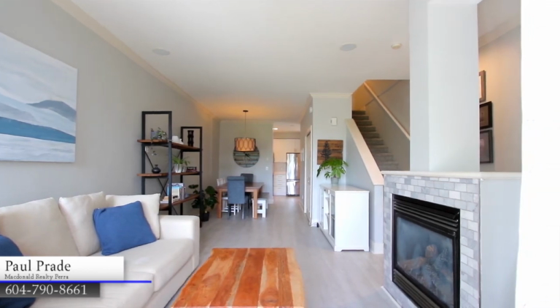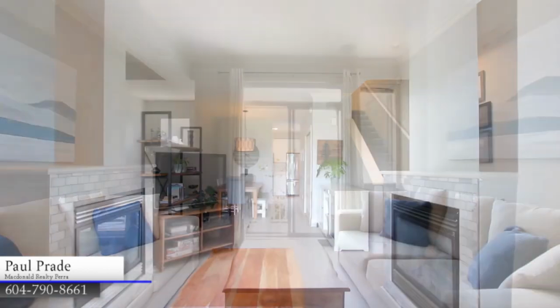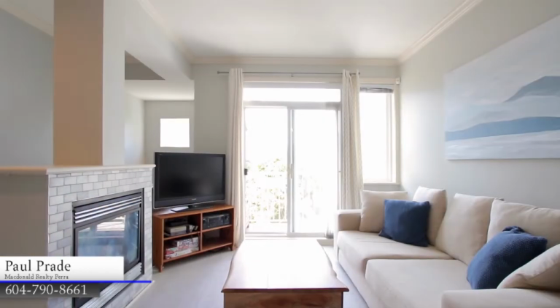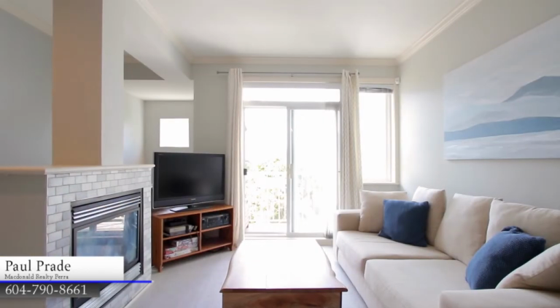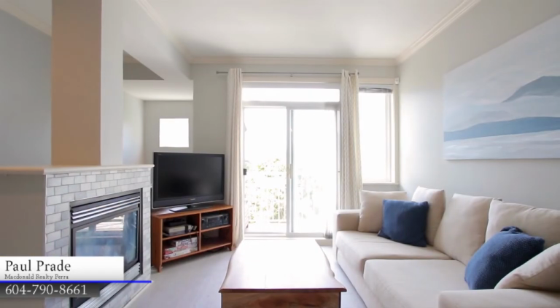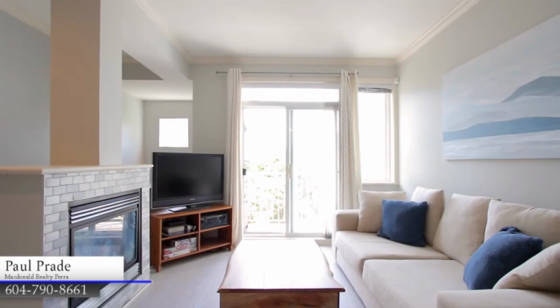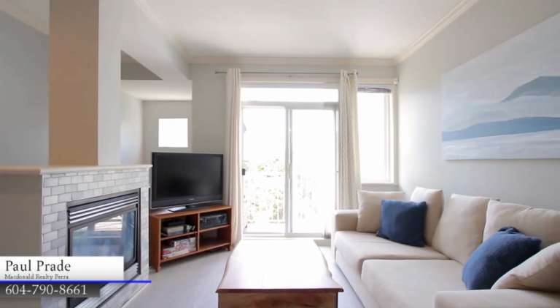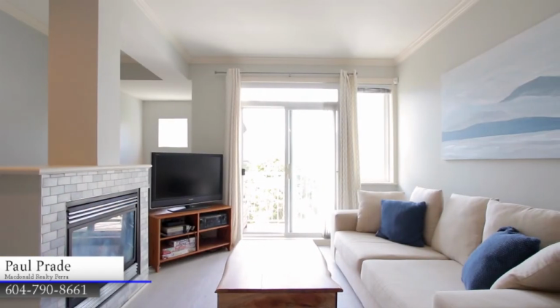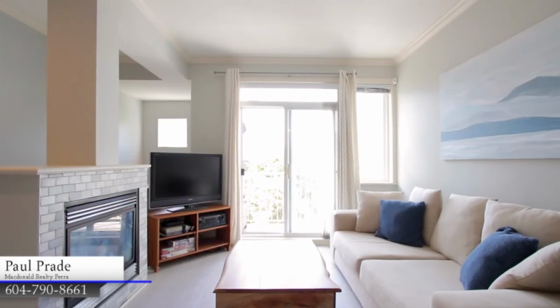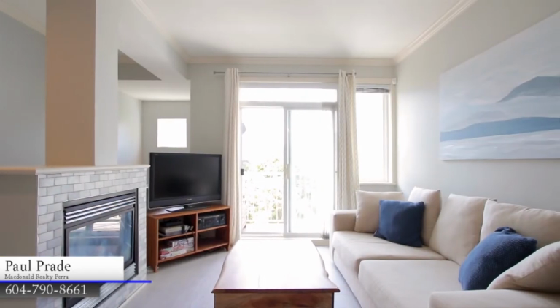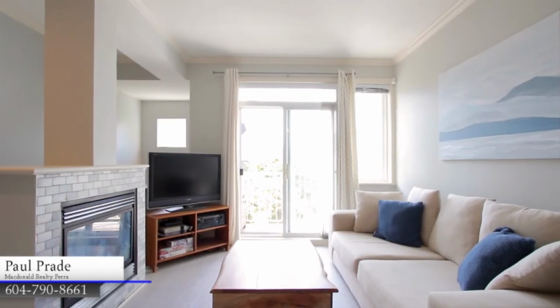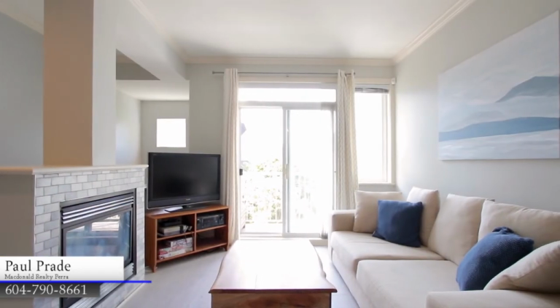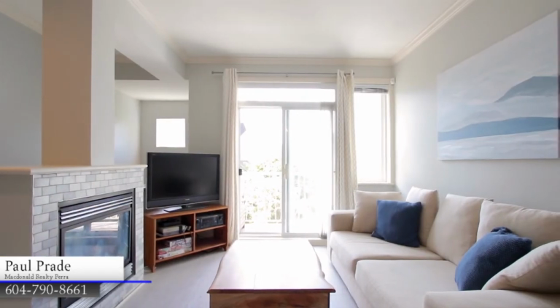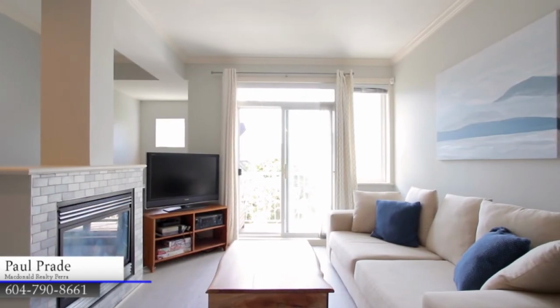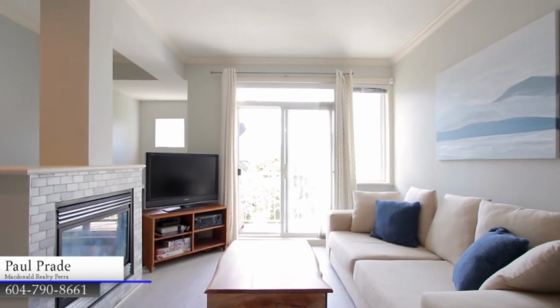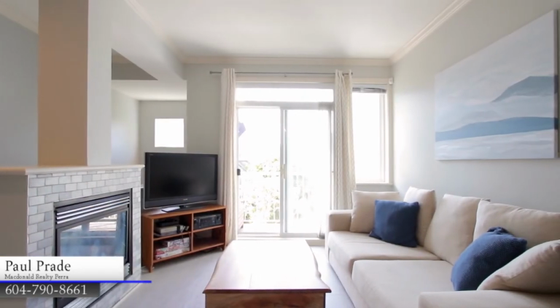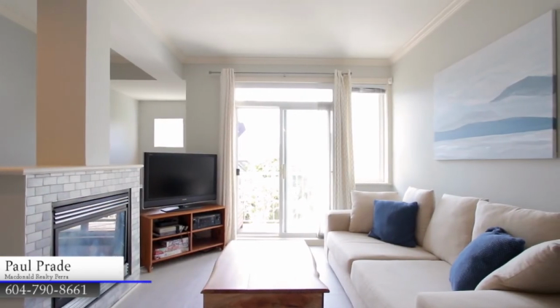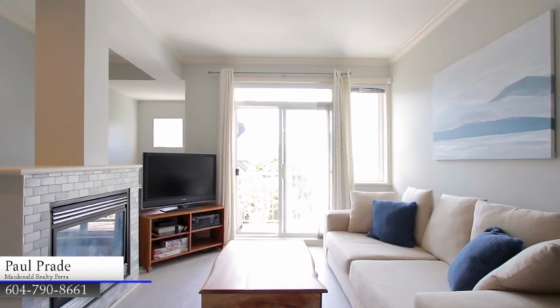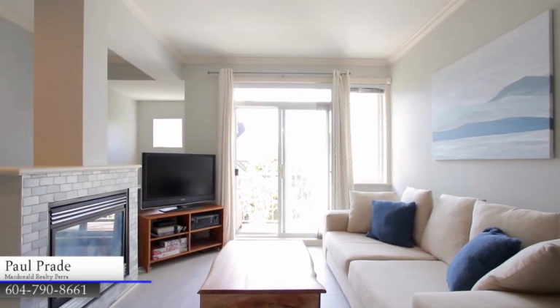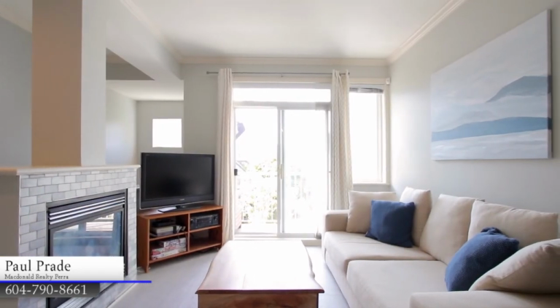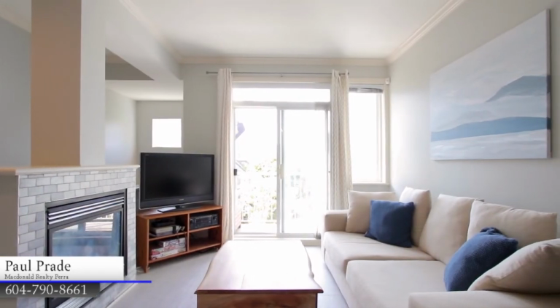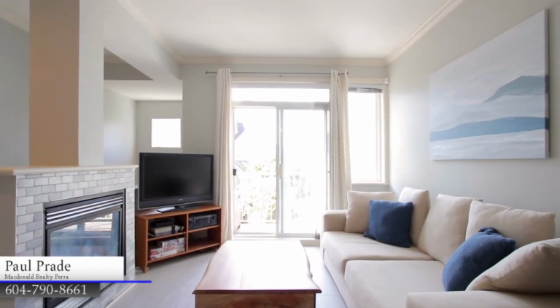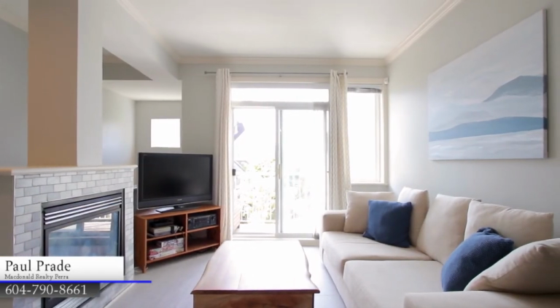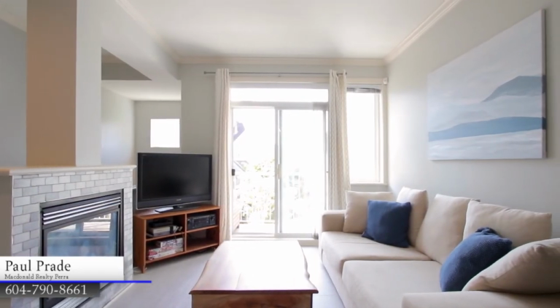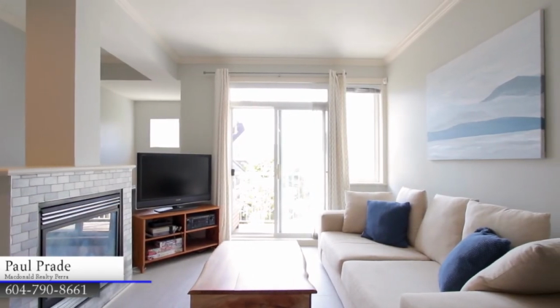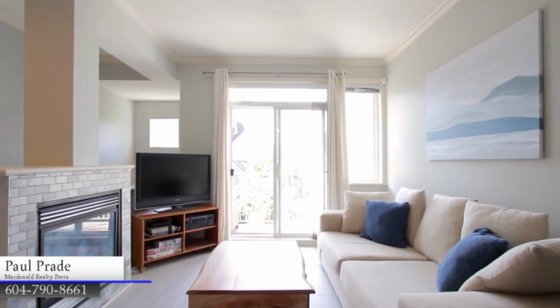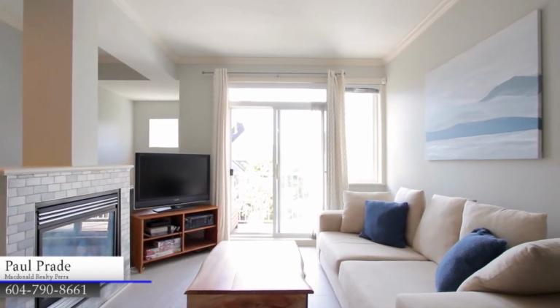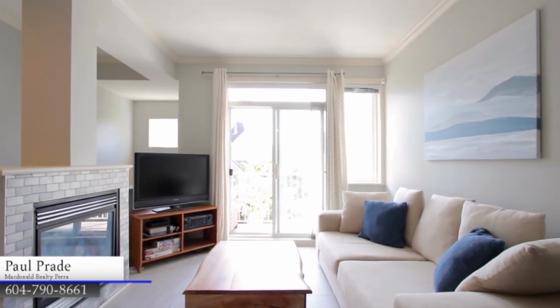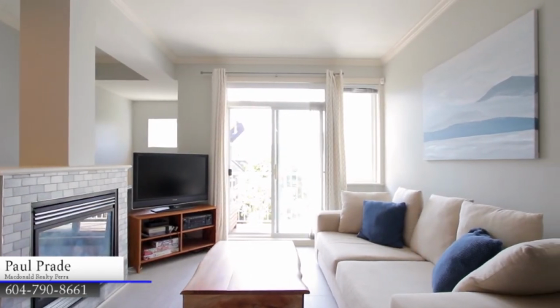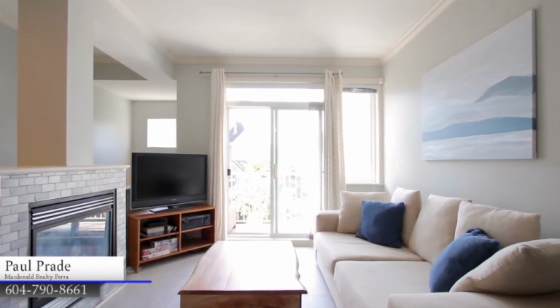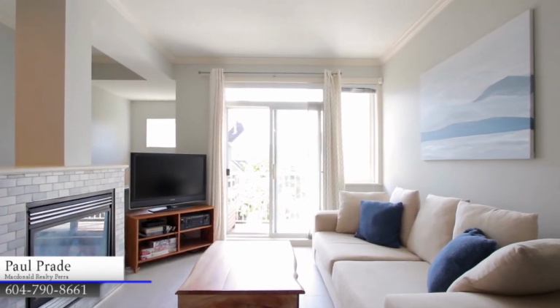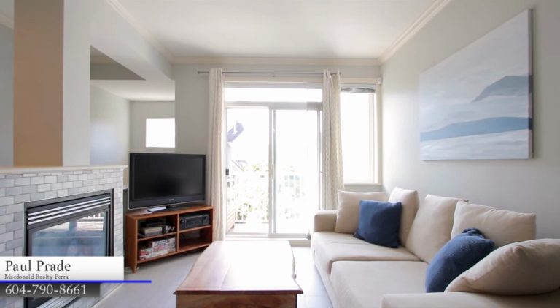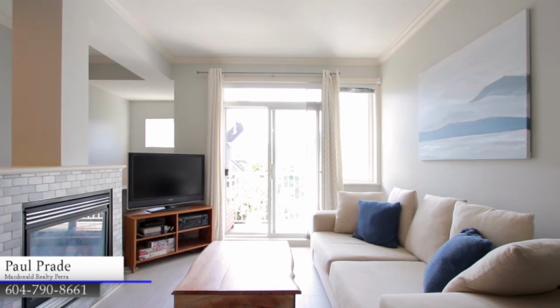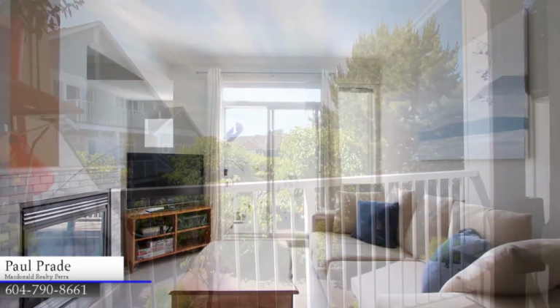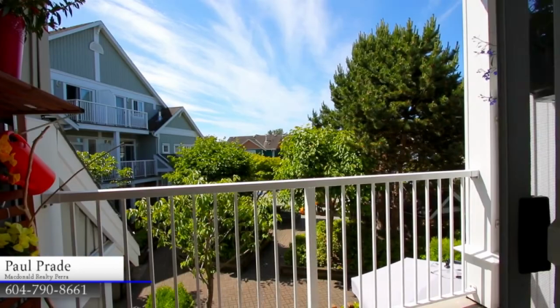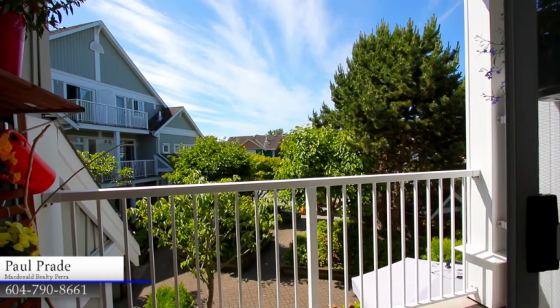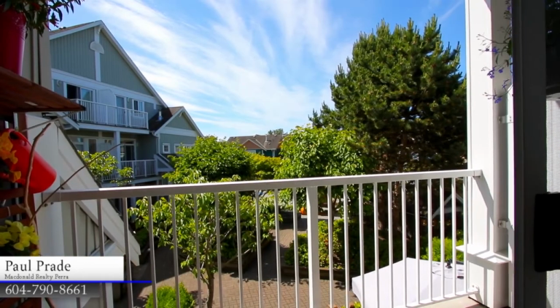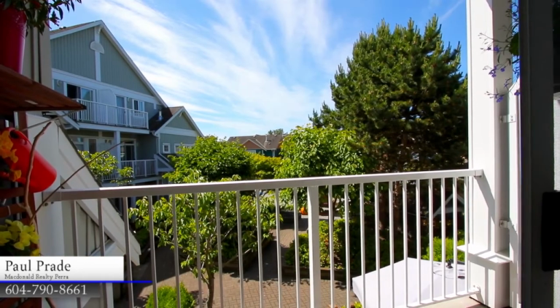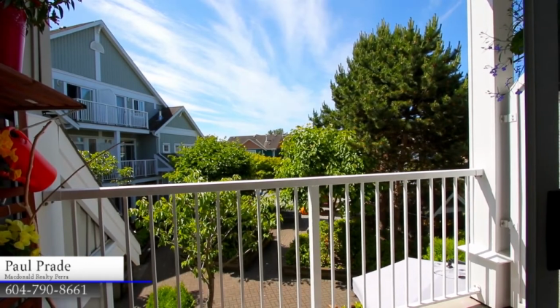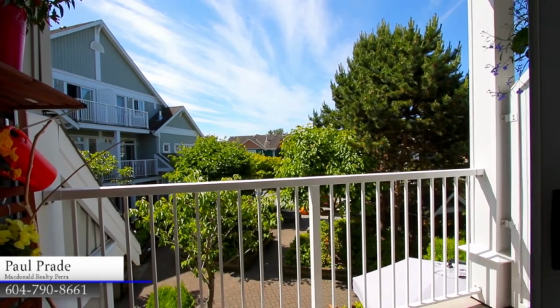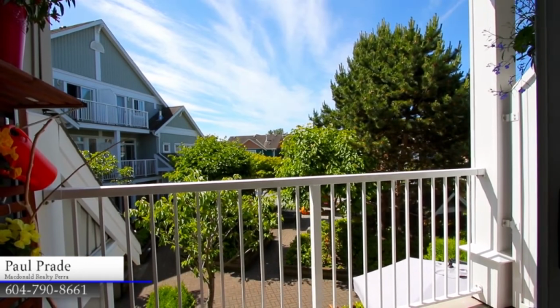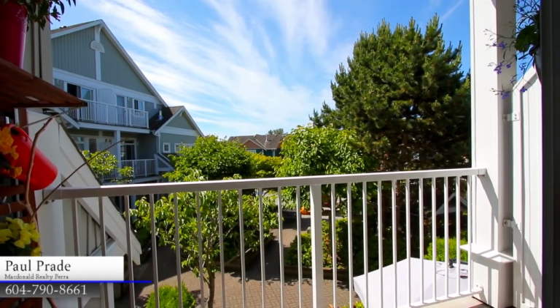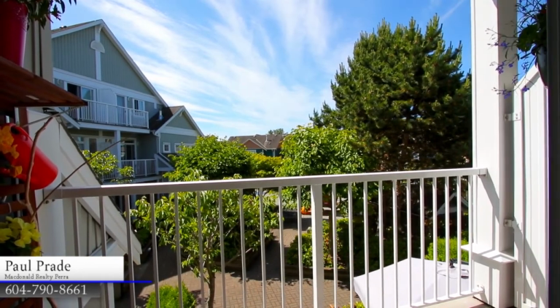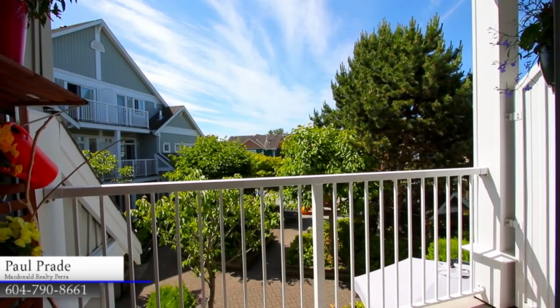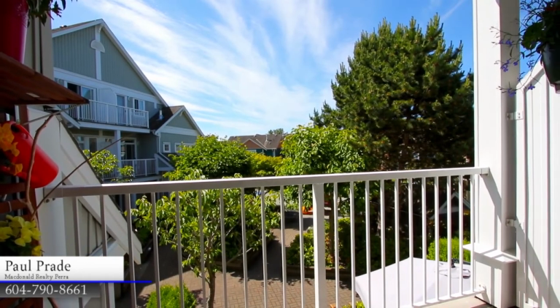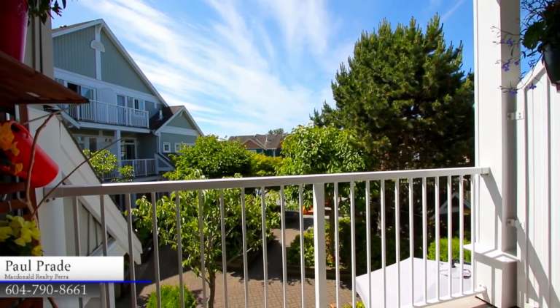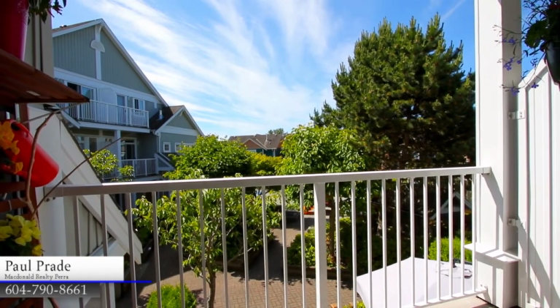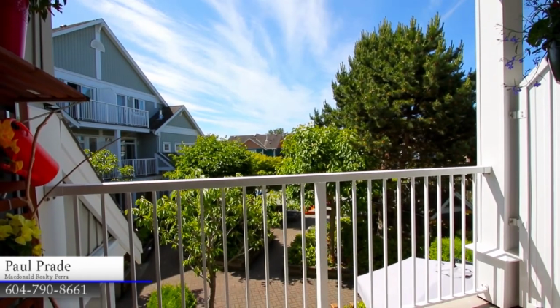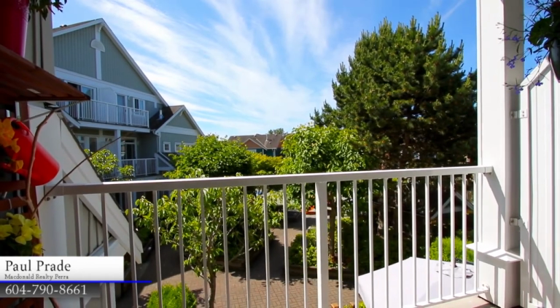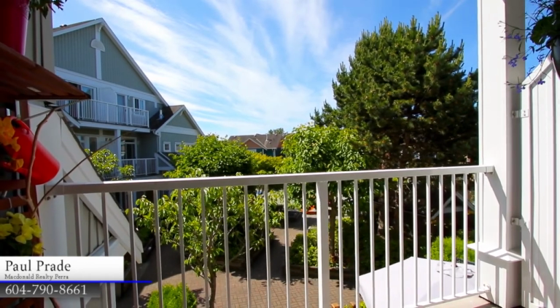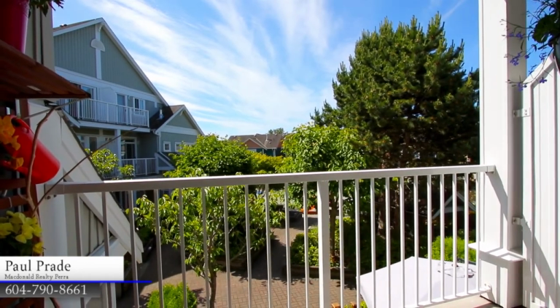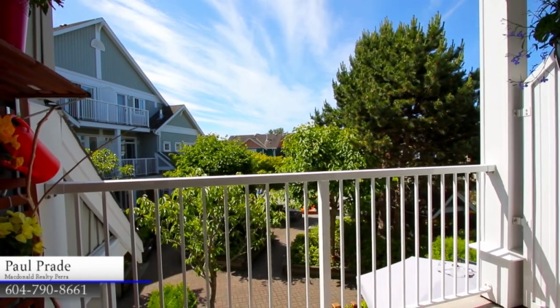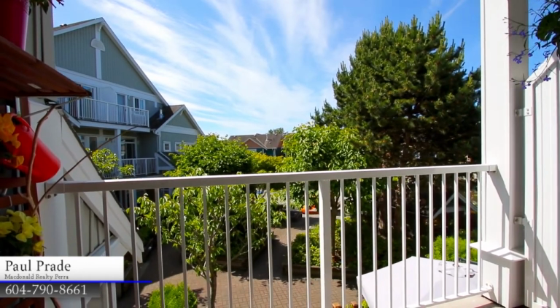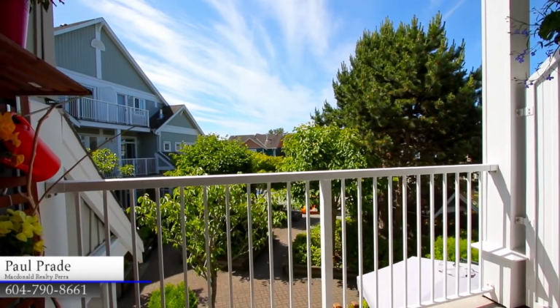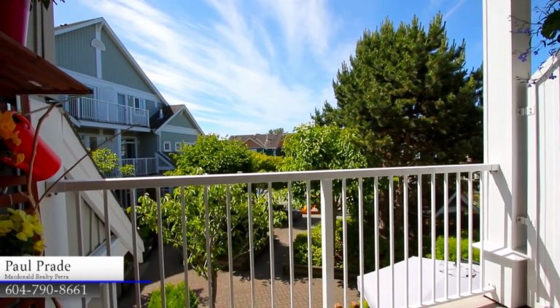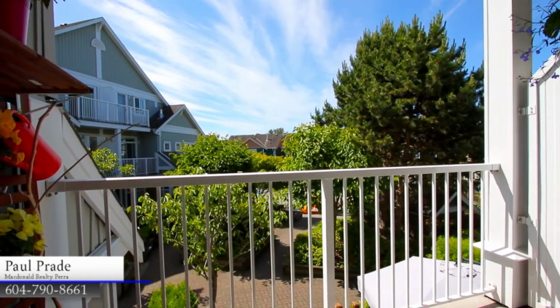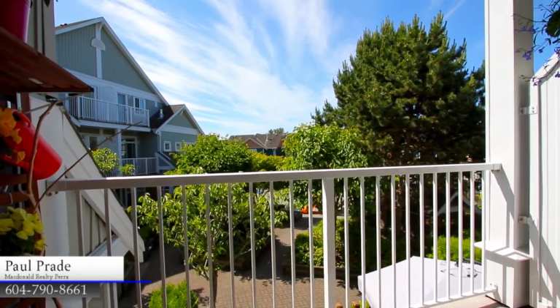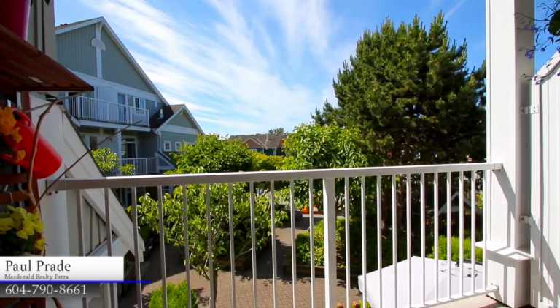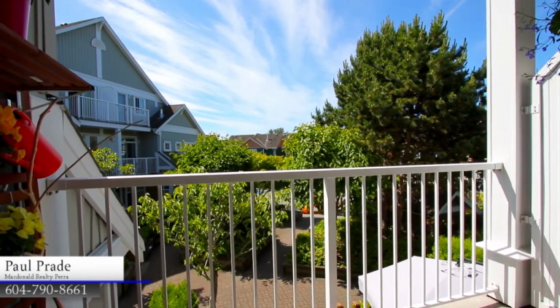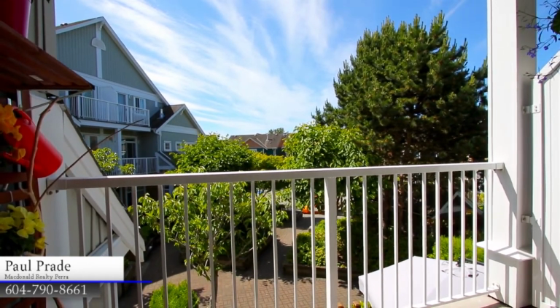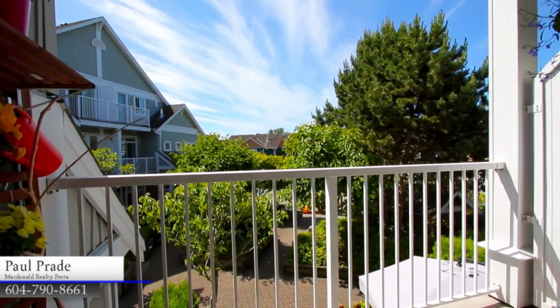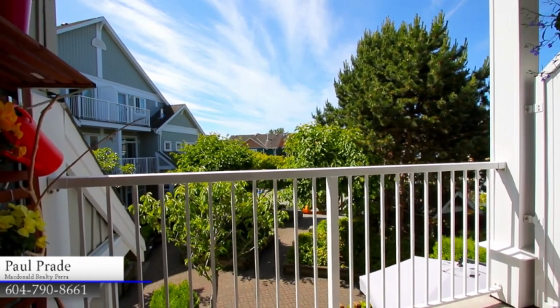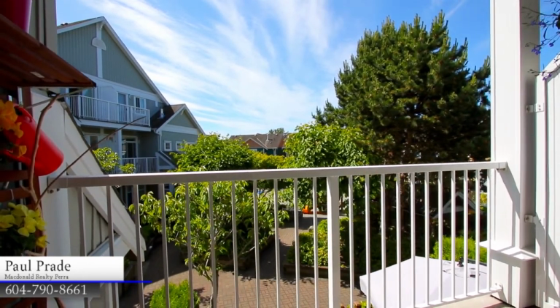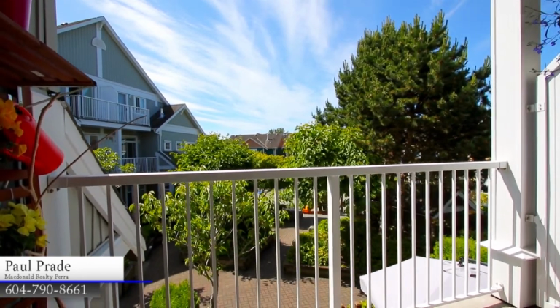Sit and relax in your living room in front of a gas fireplace, or open the sliding door onto your front balcony during a sunny day.